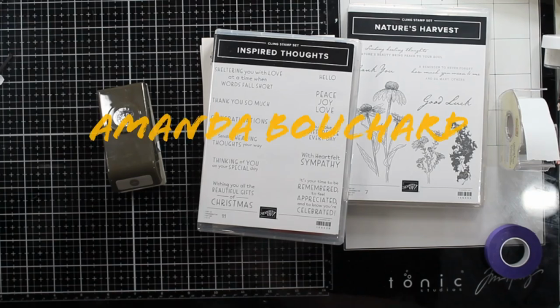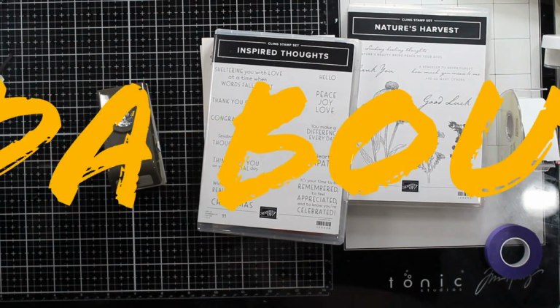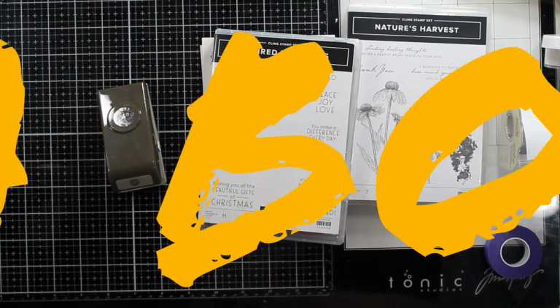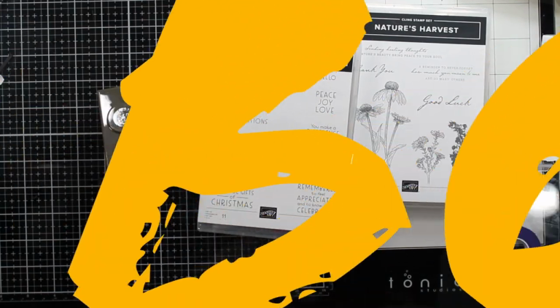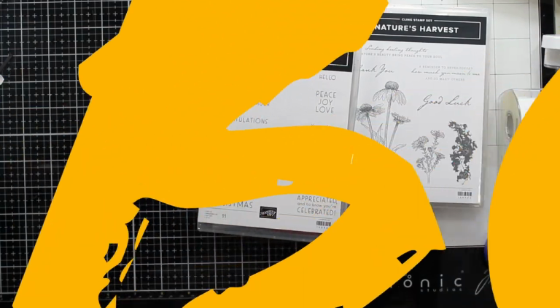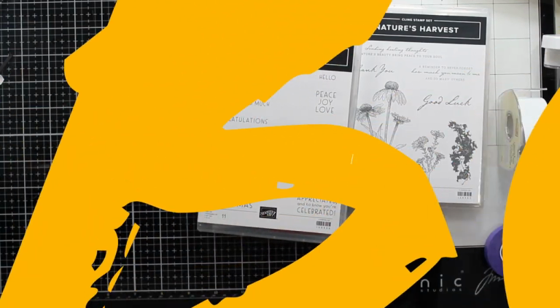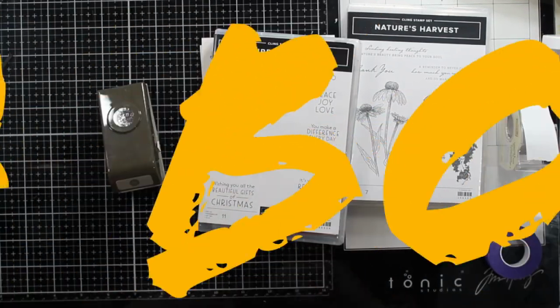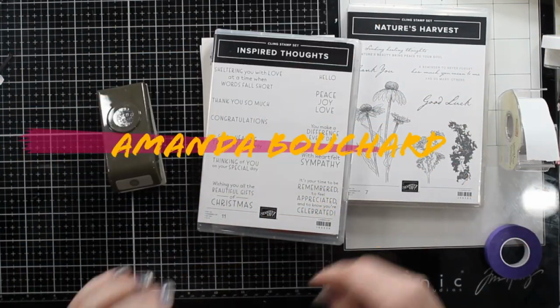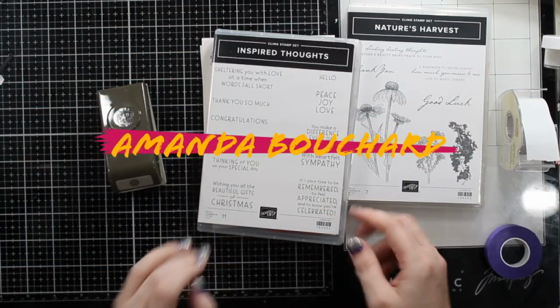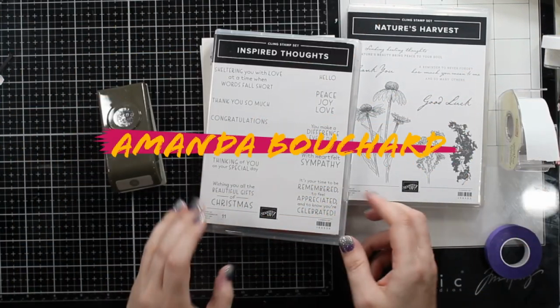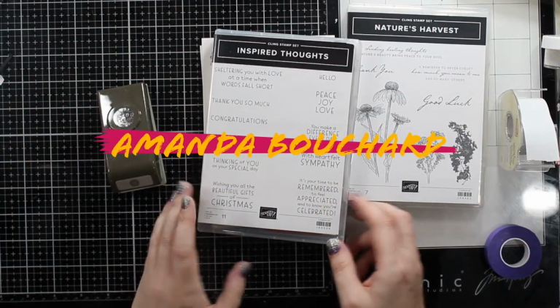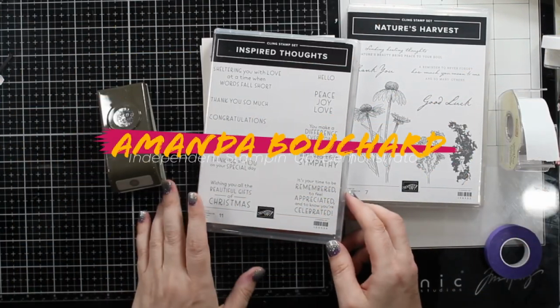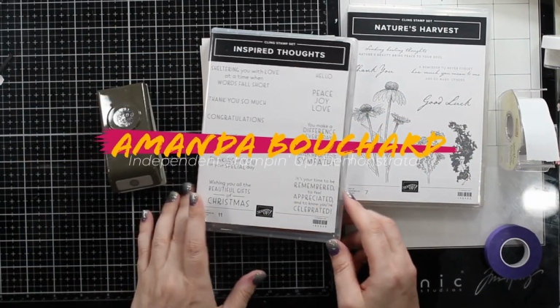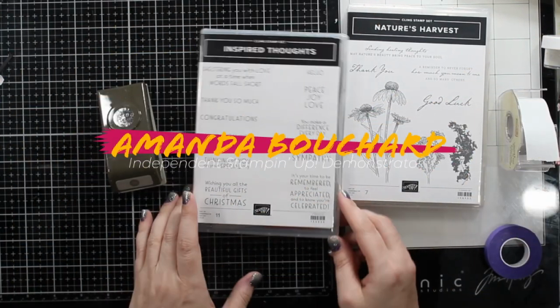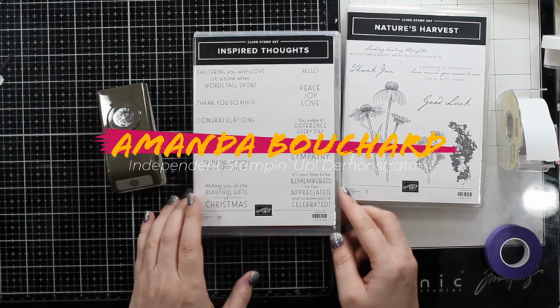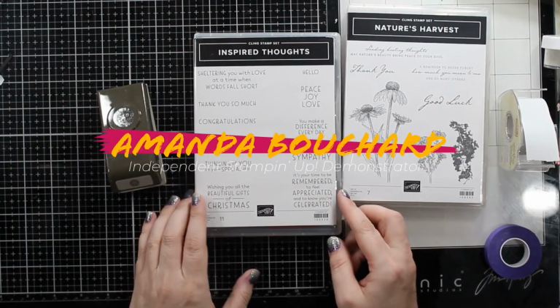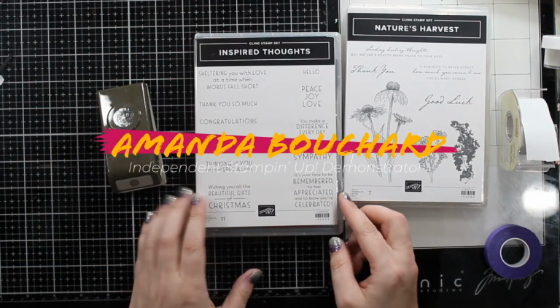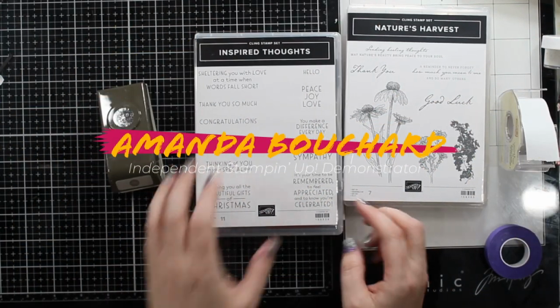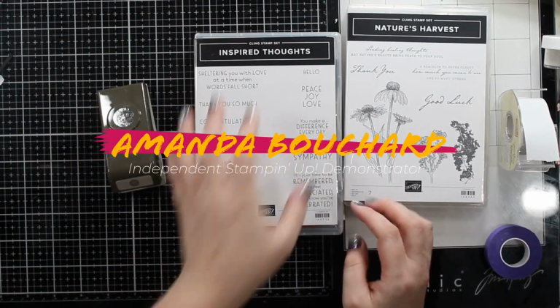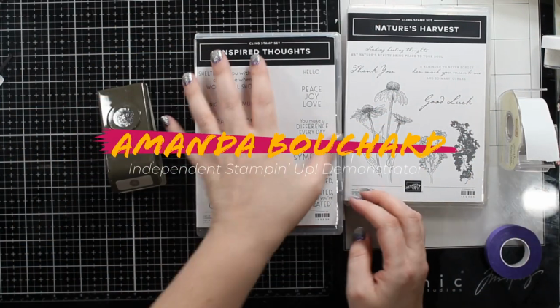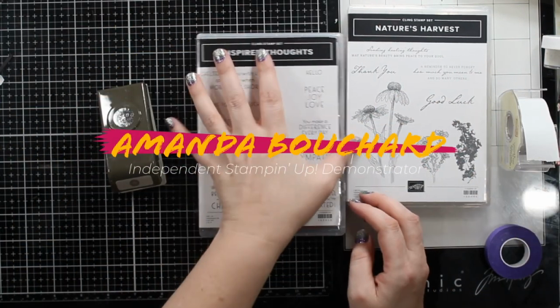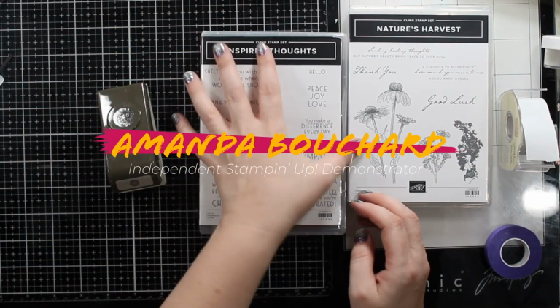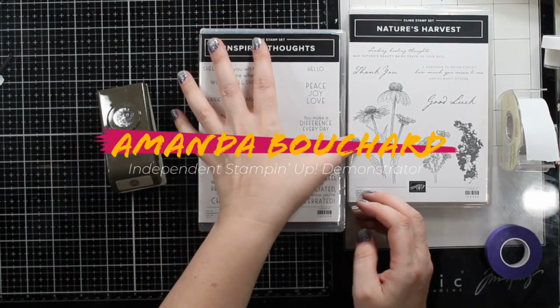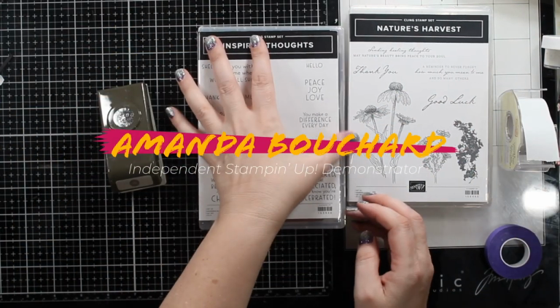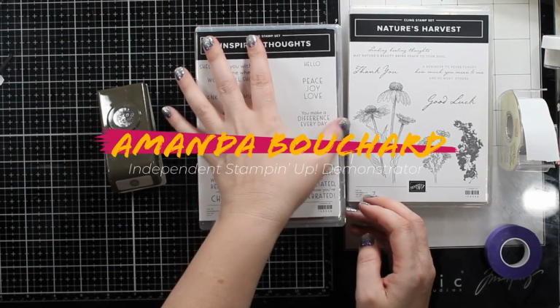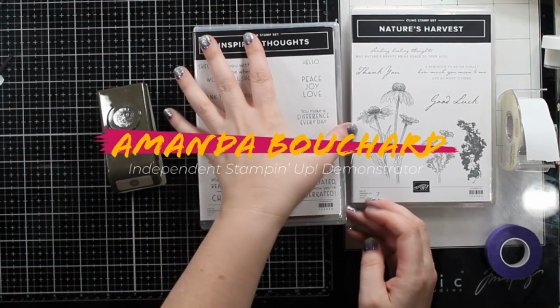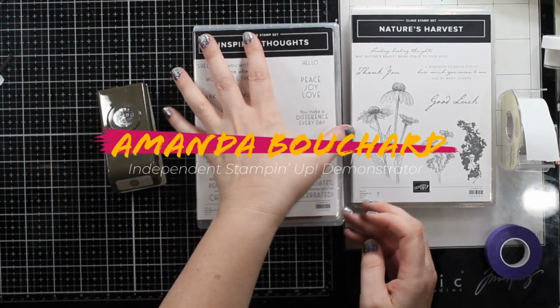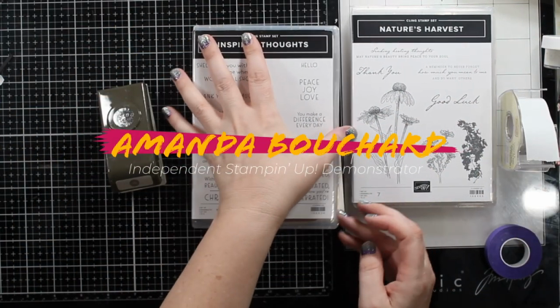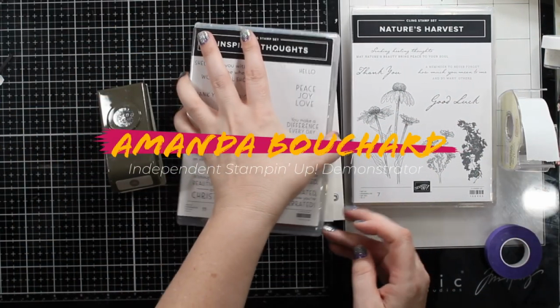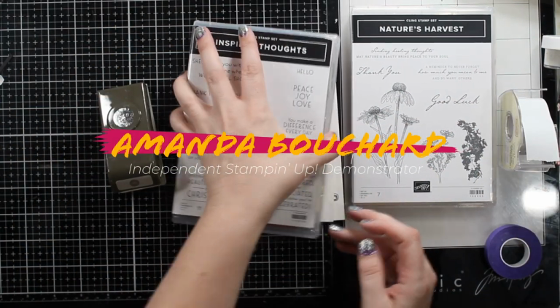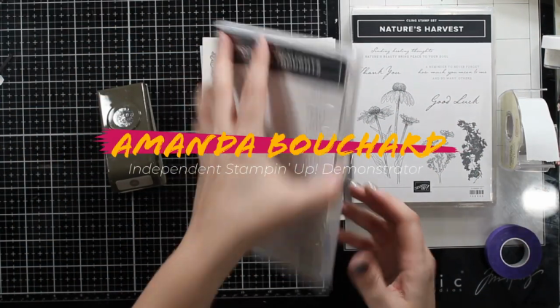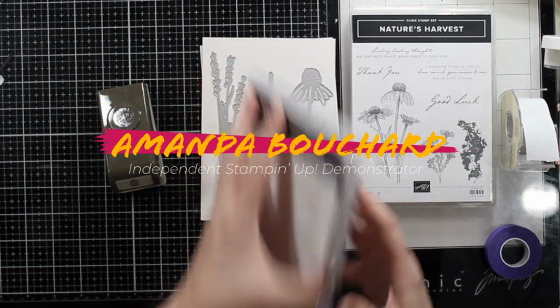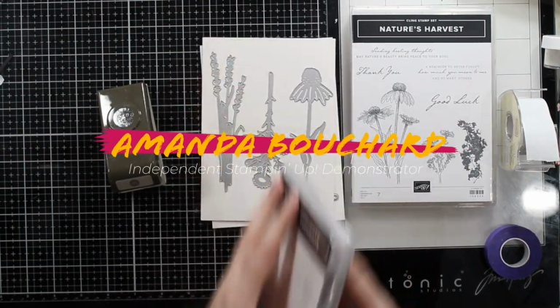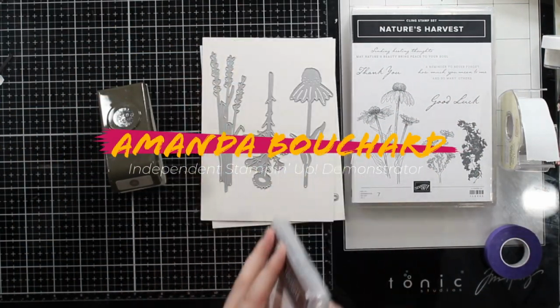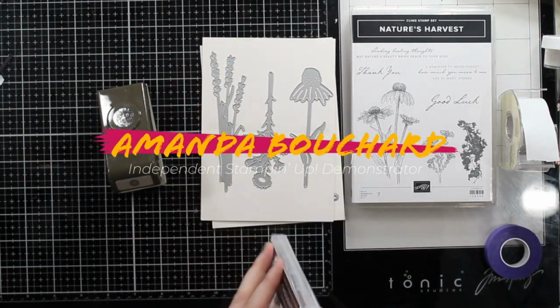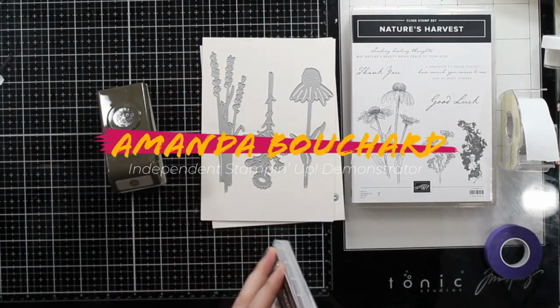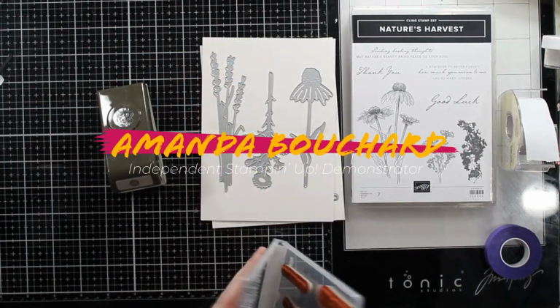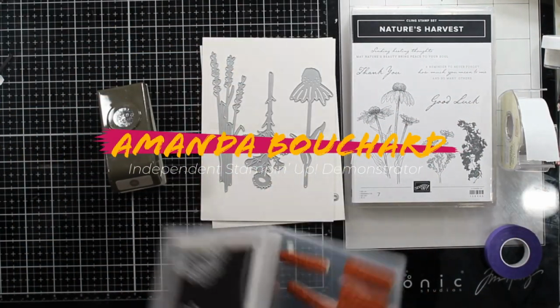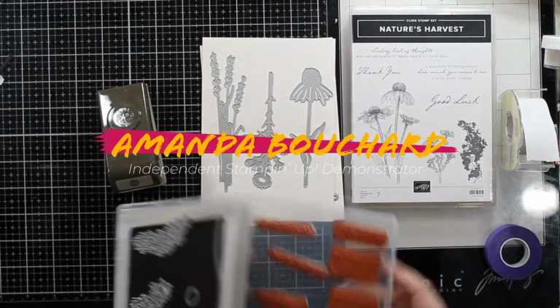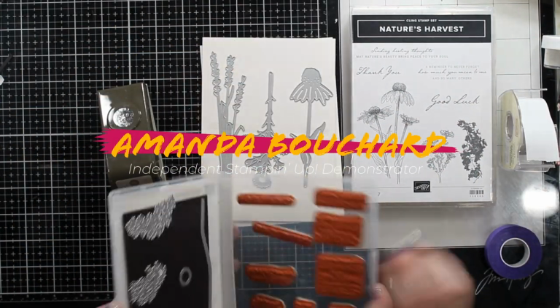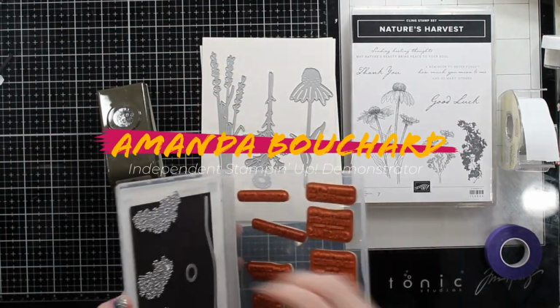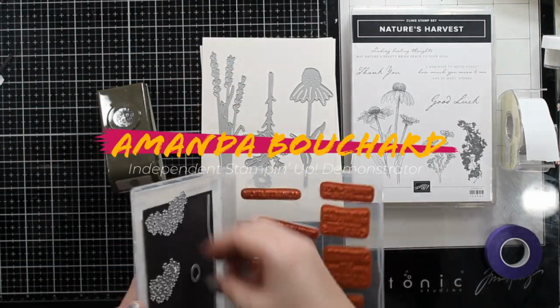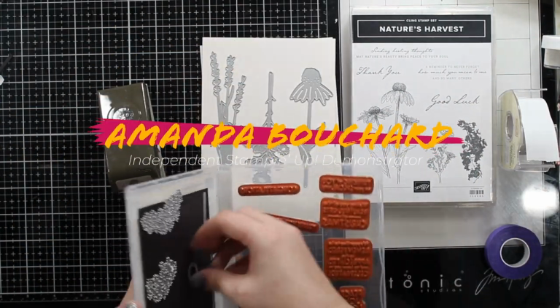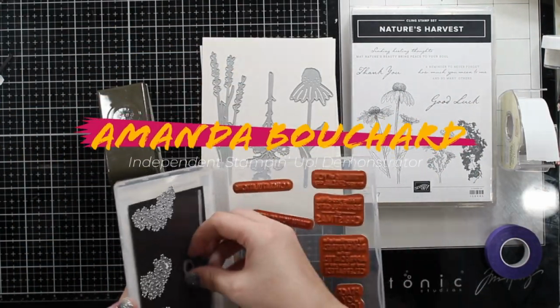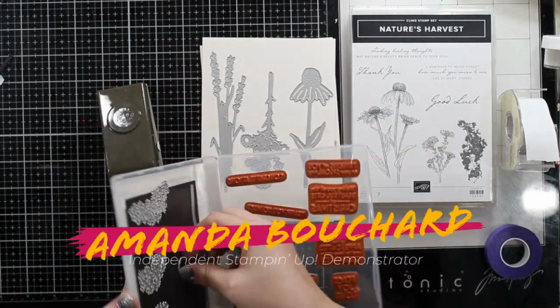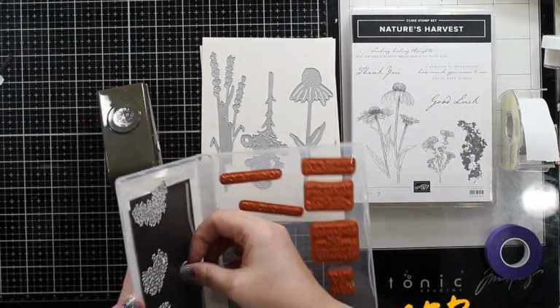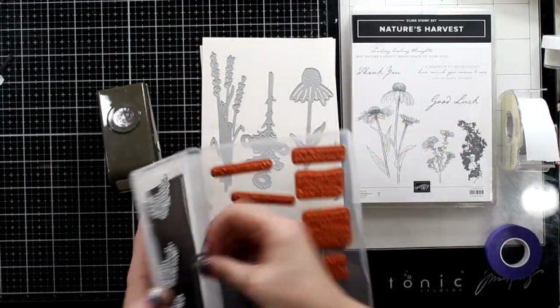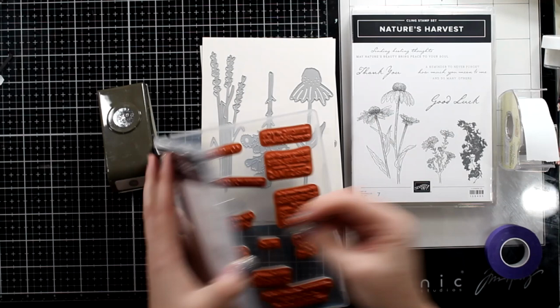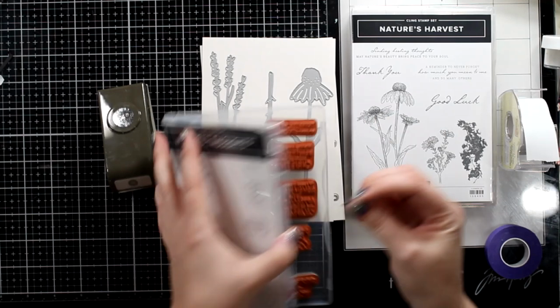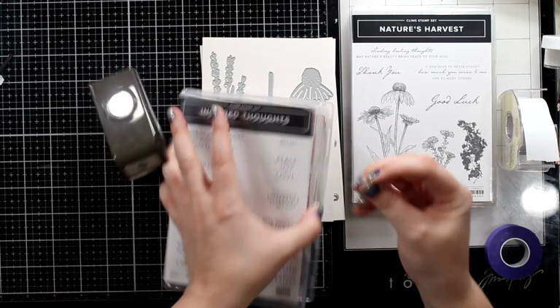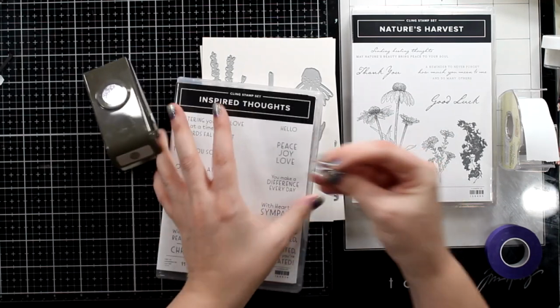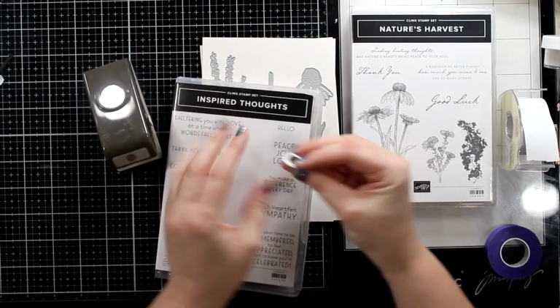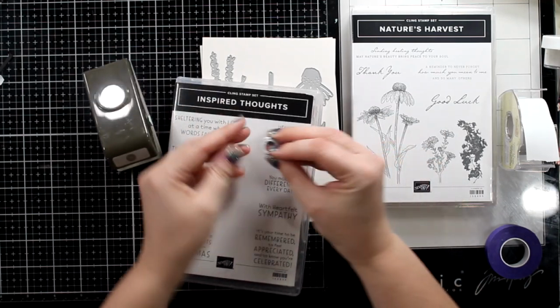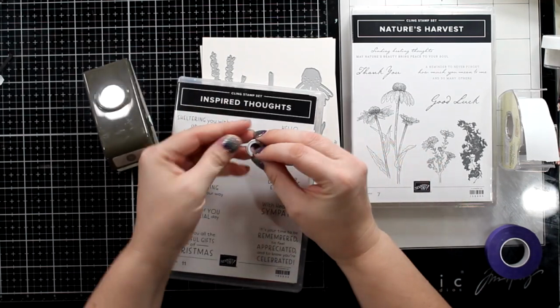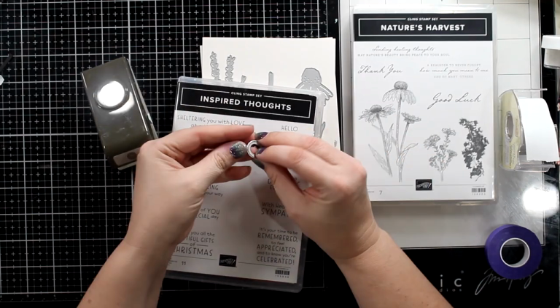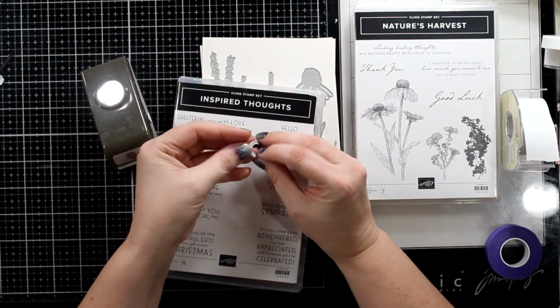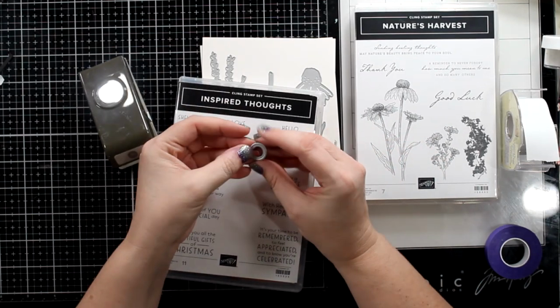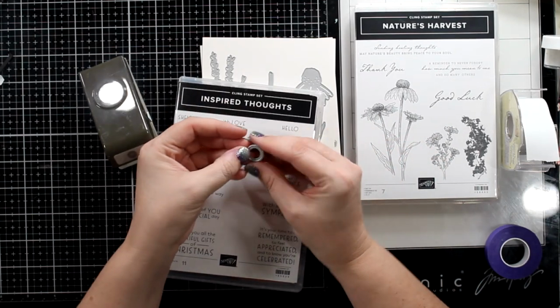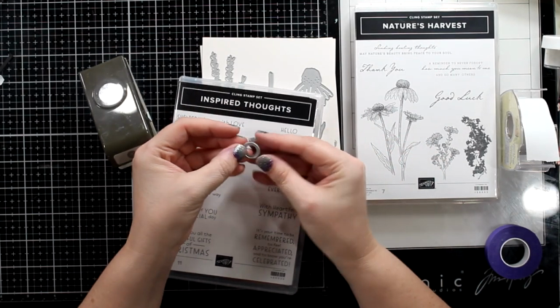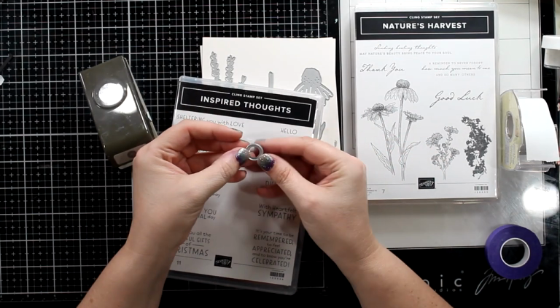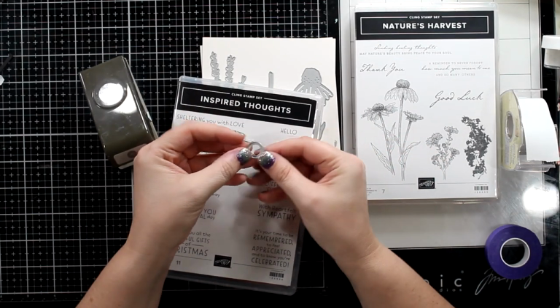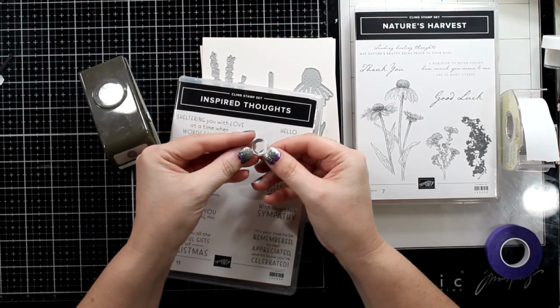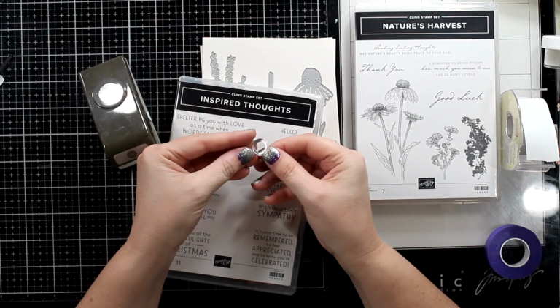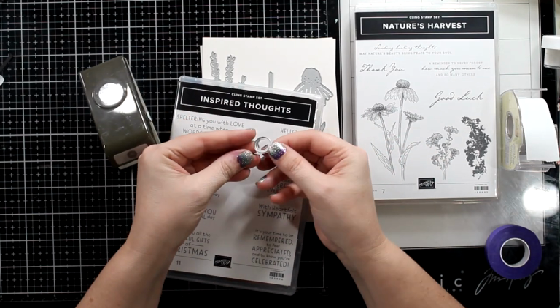Hi friends, this is Amanda. I'm an independent Stampin' Up! demonstrator from Michigan. Welcome to my channel. Thanks for being here.